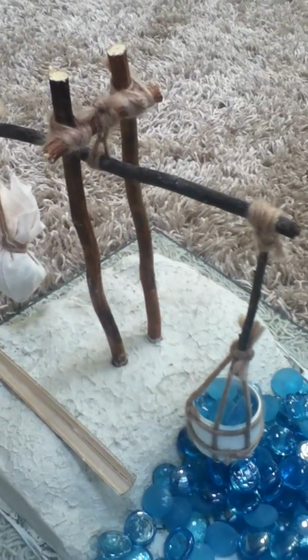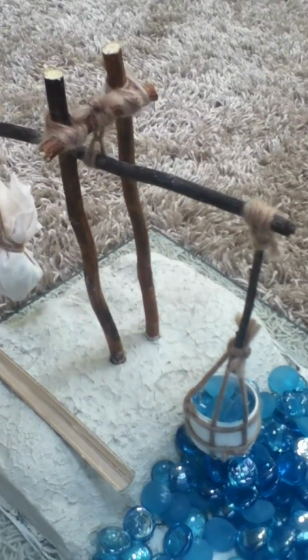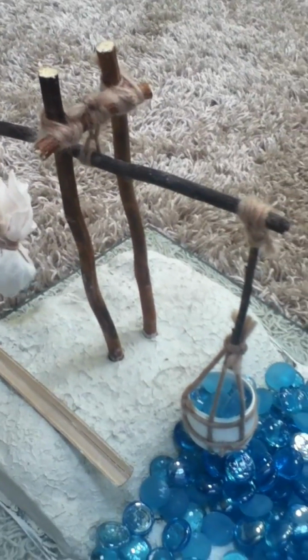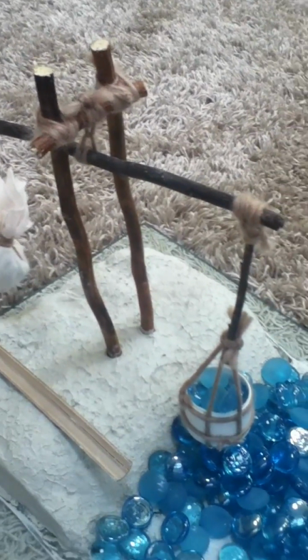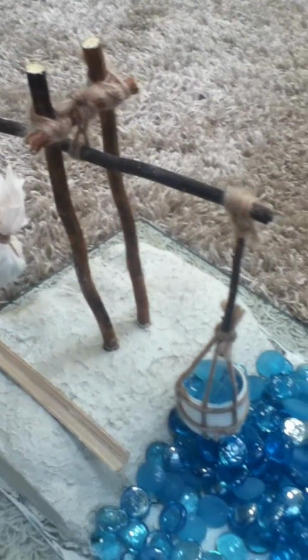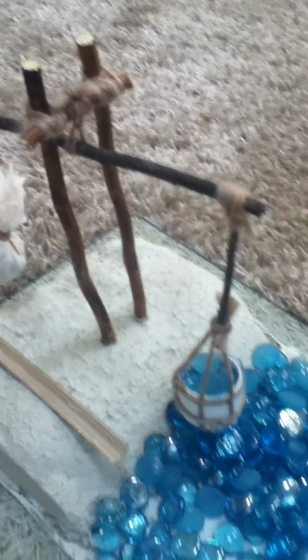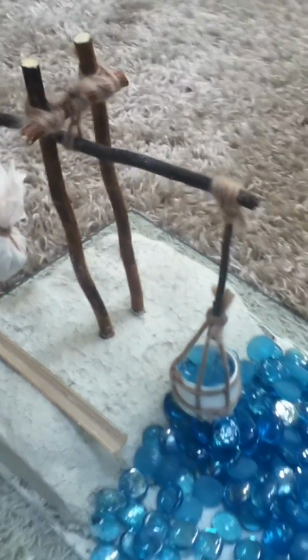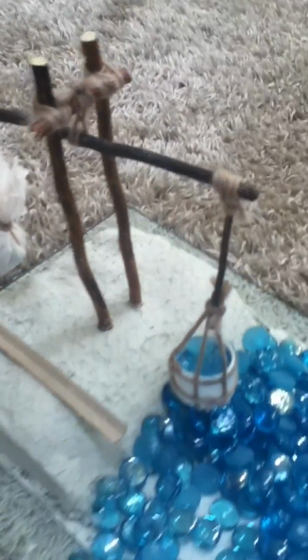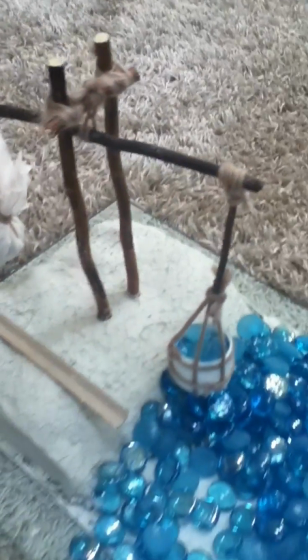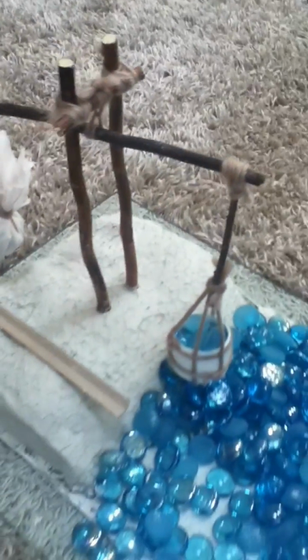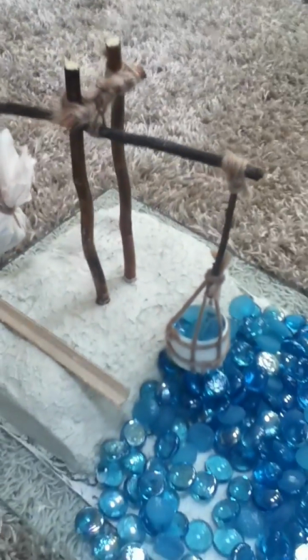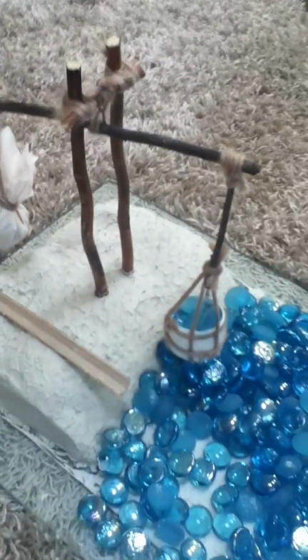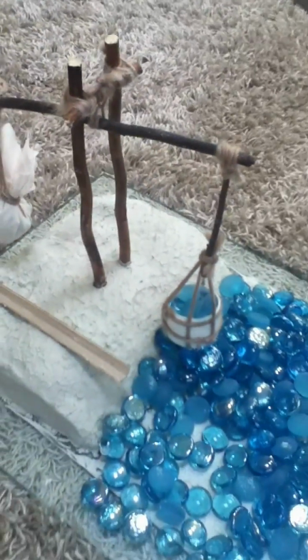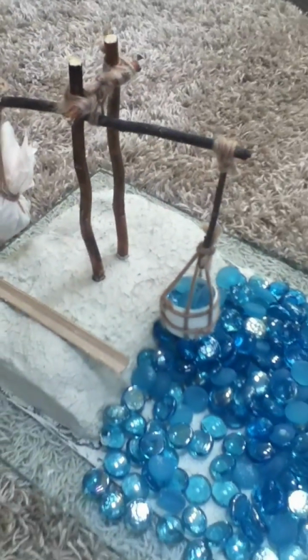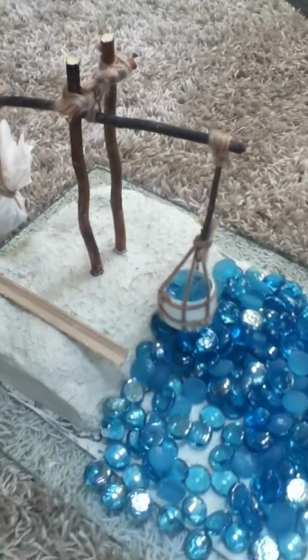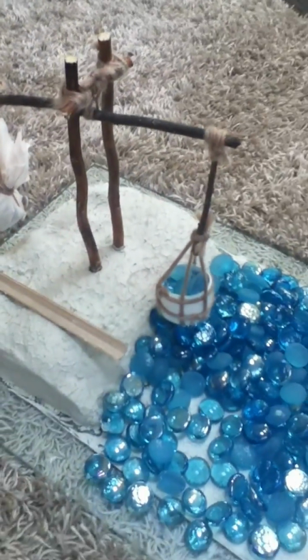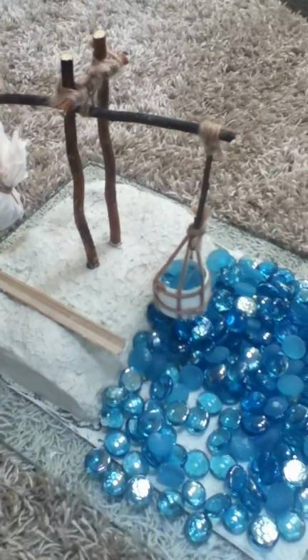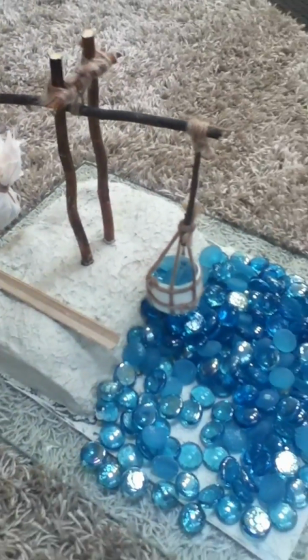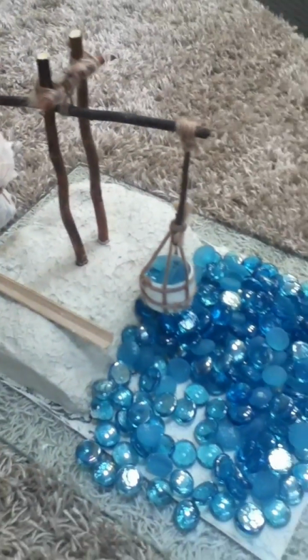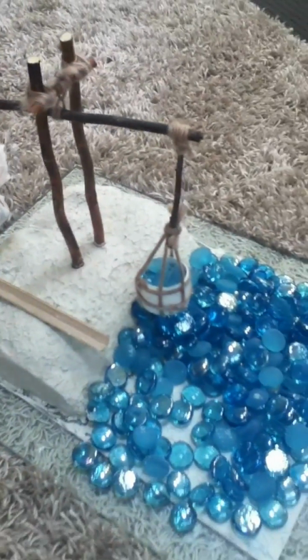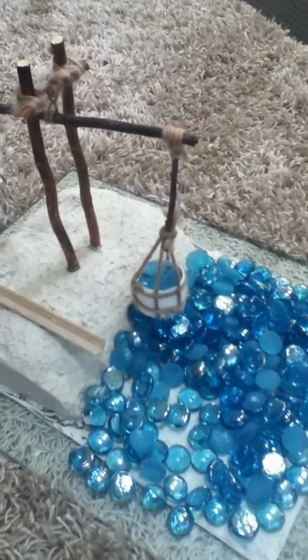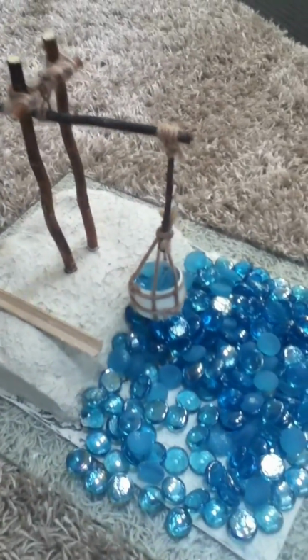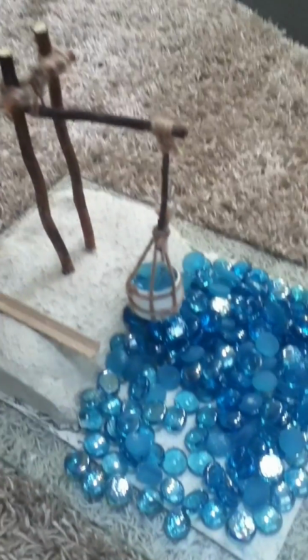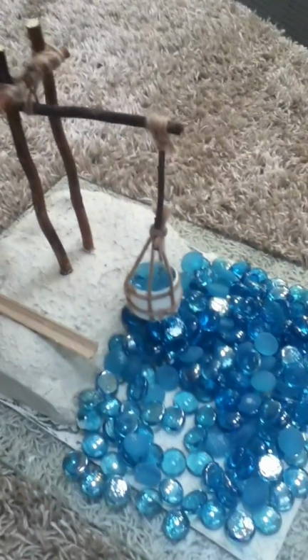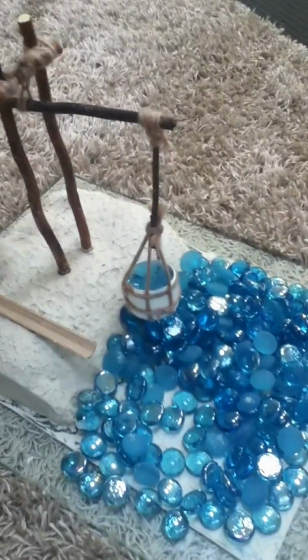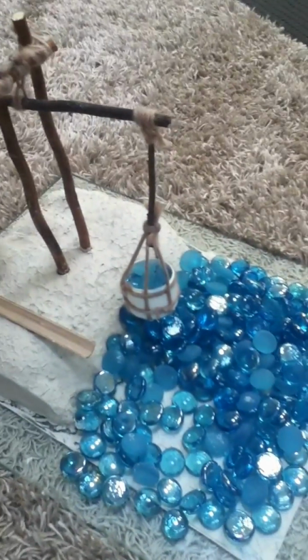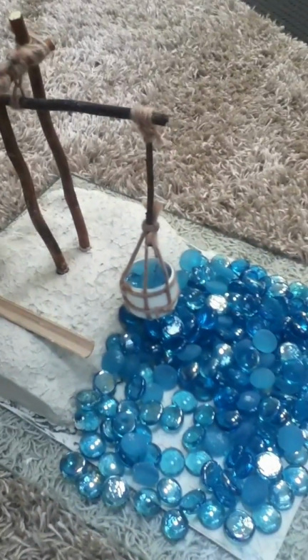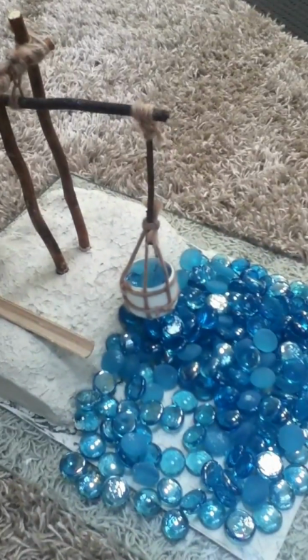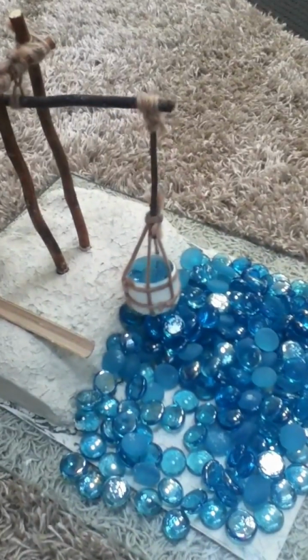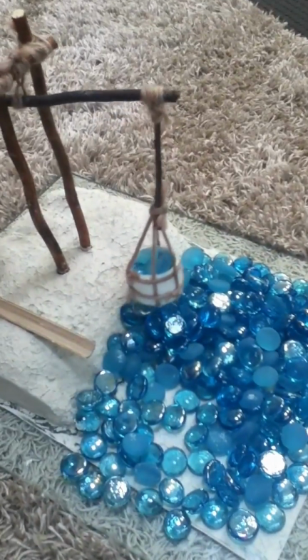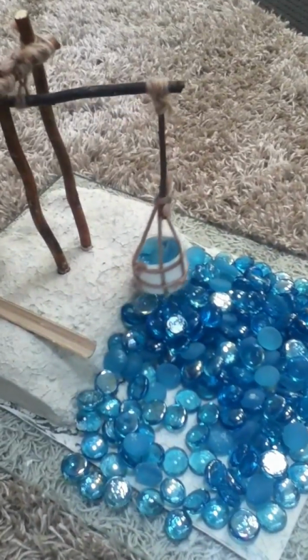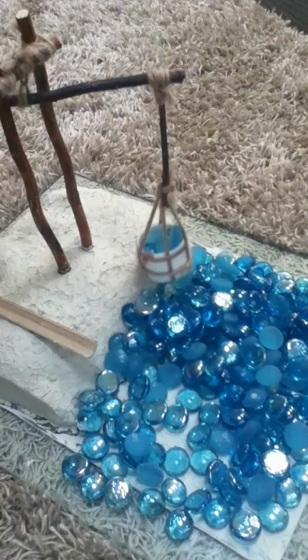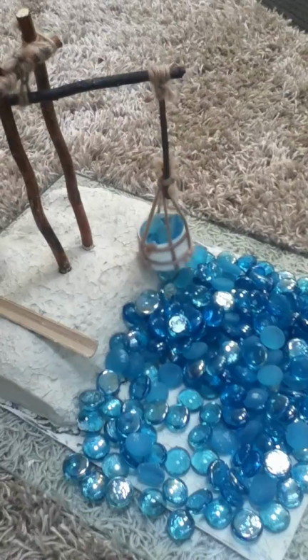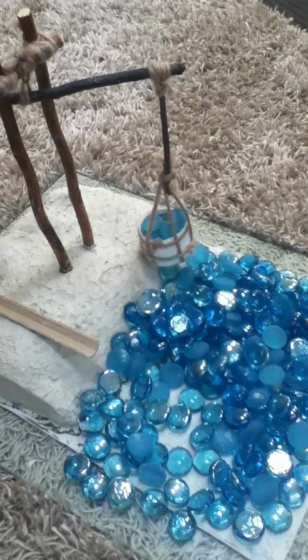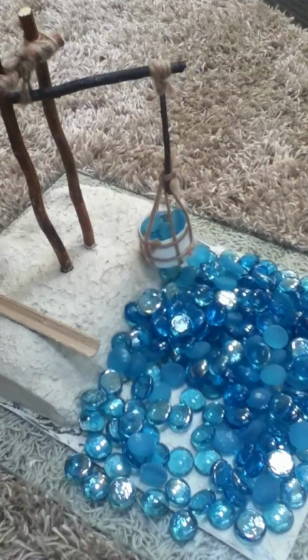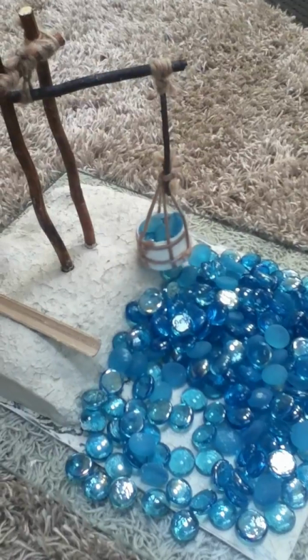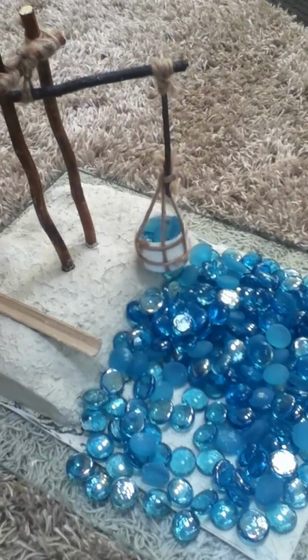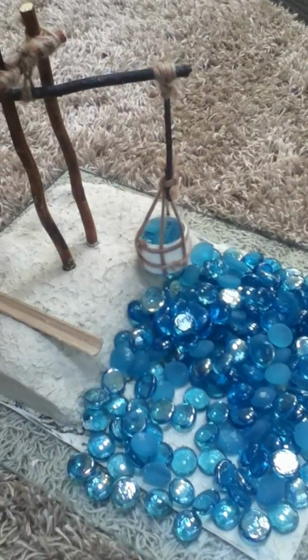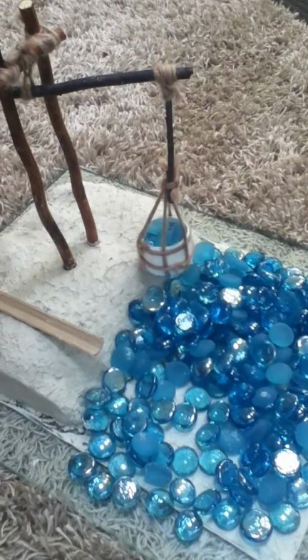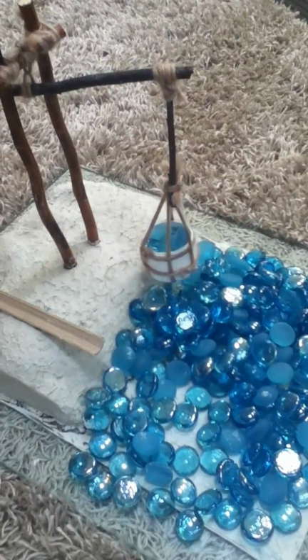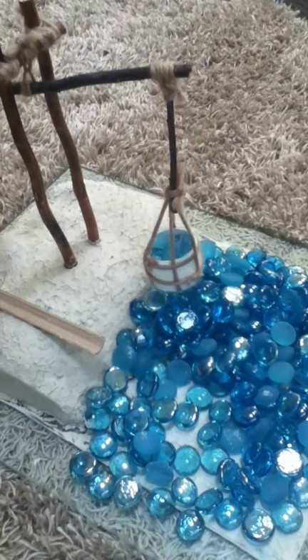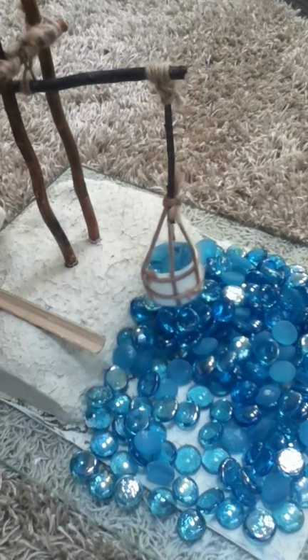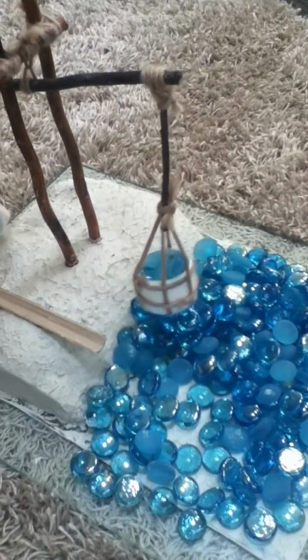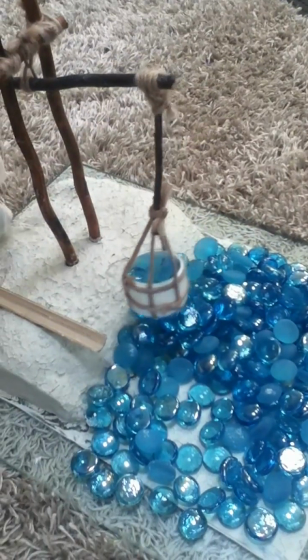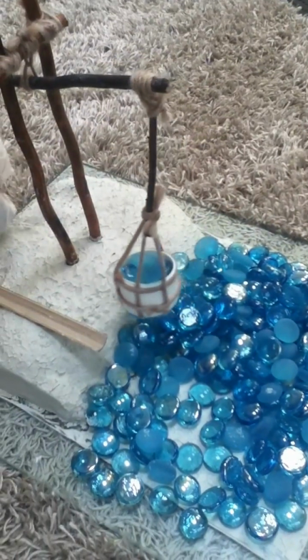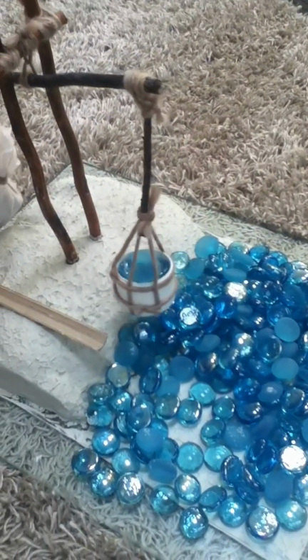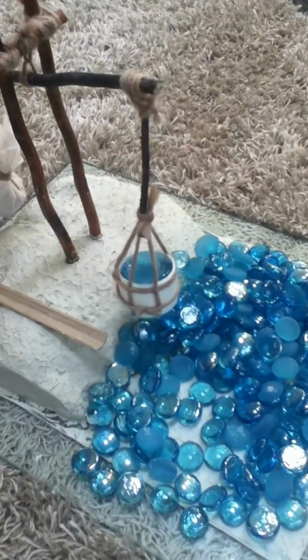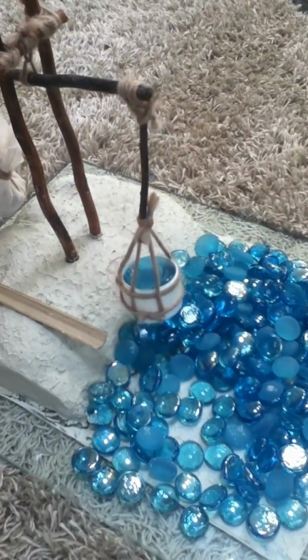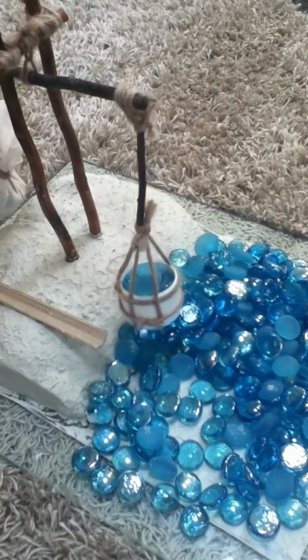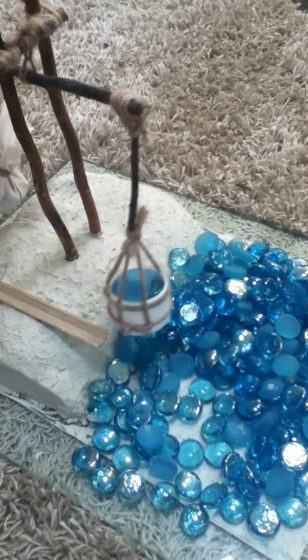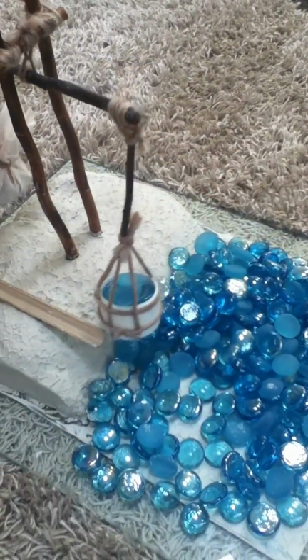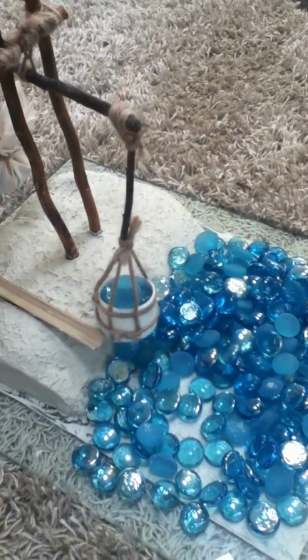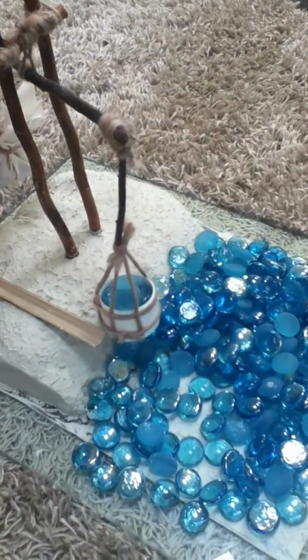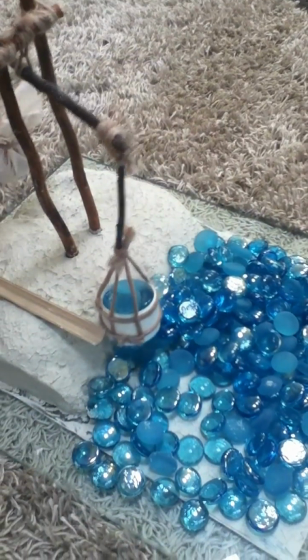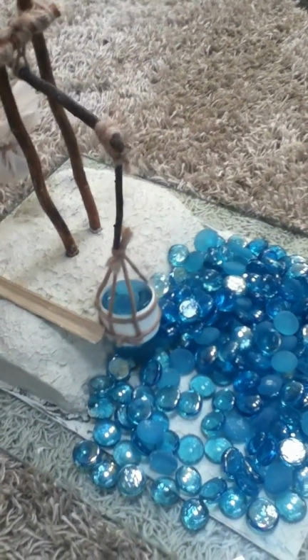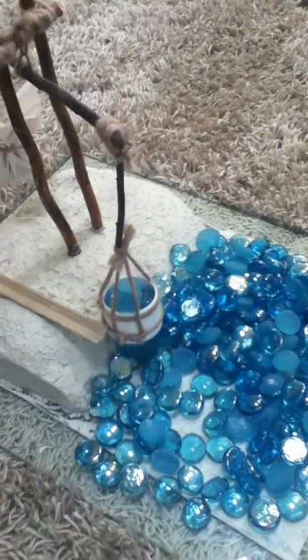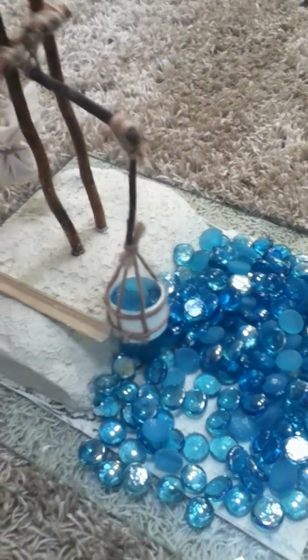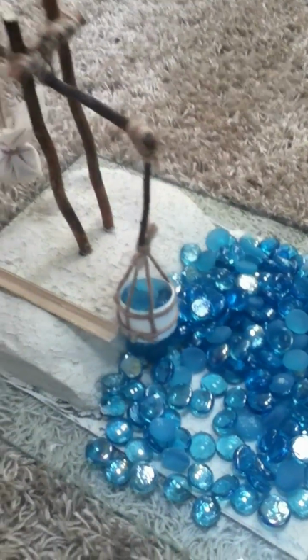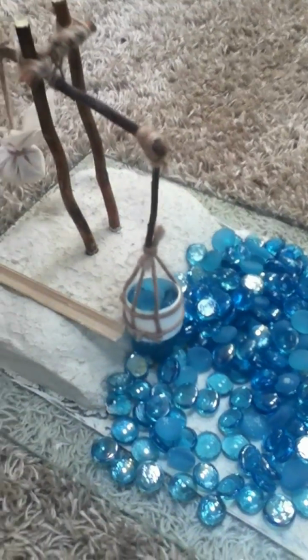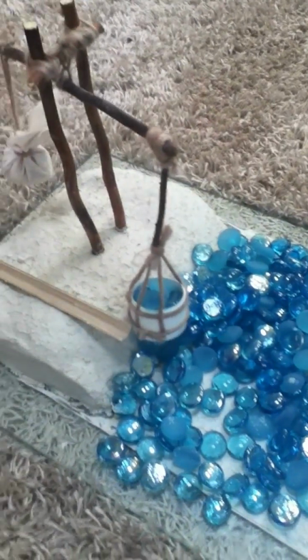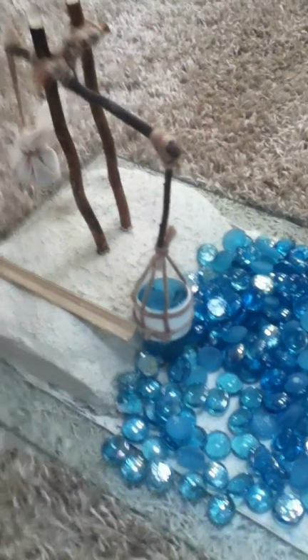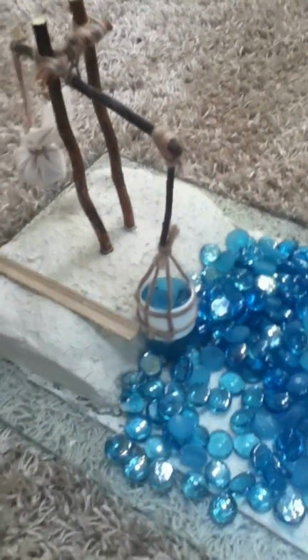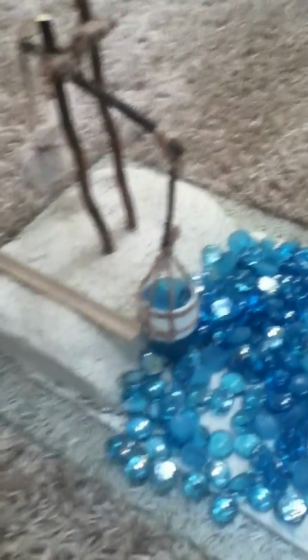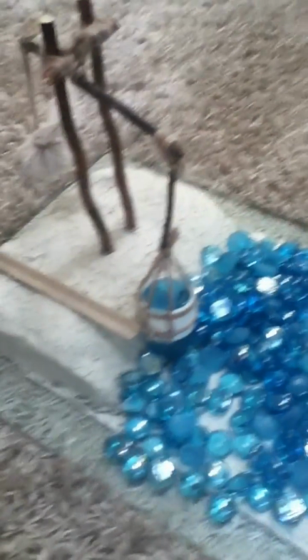So this is my working model of an ancient Egyptian Schadoof. Thank you.